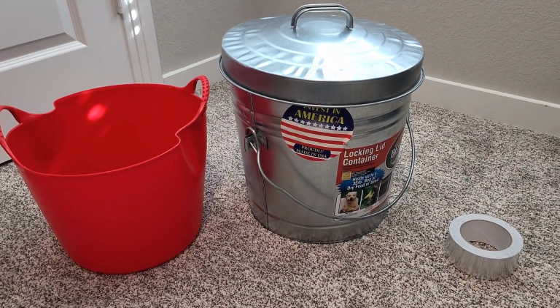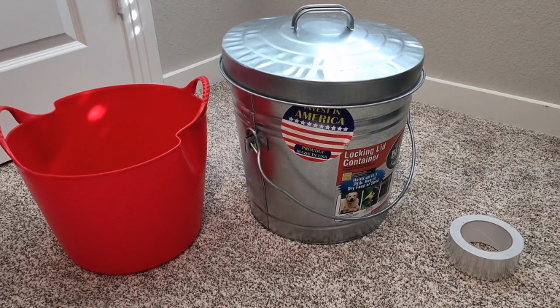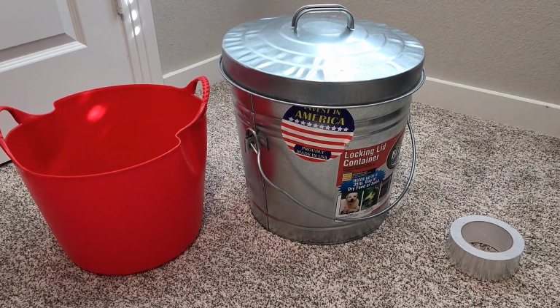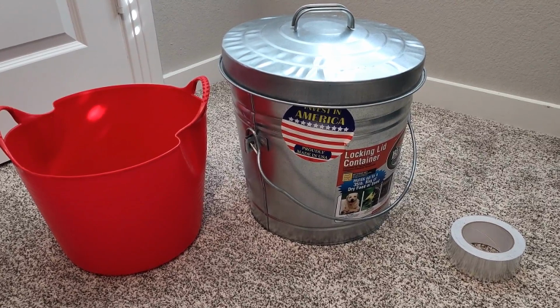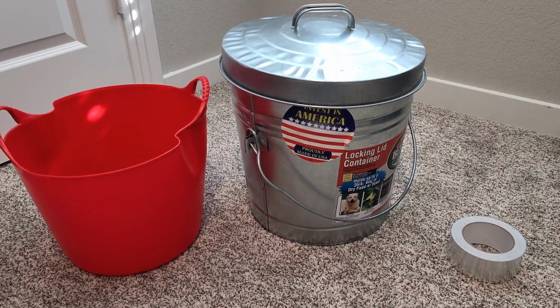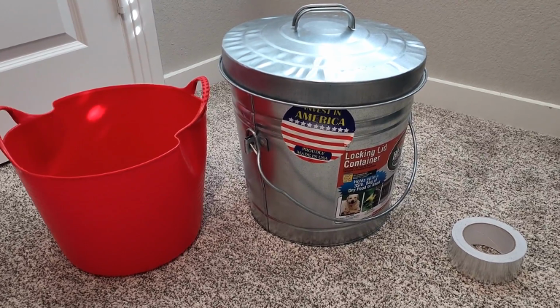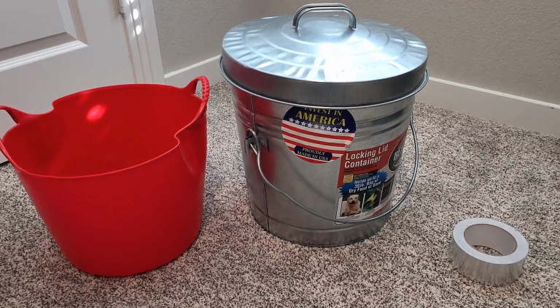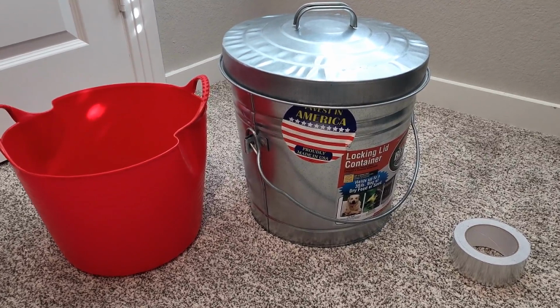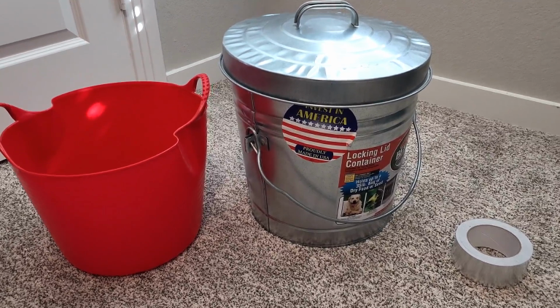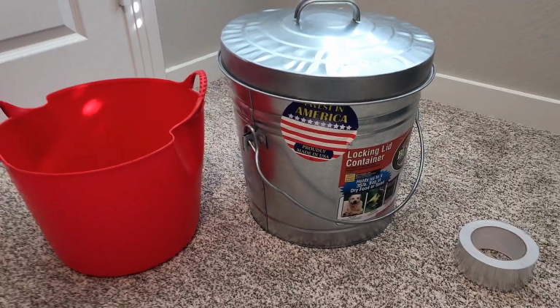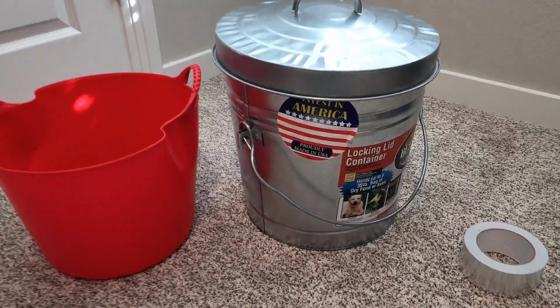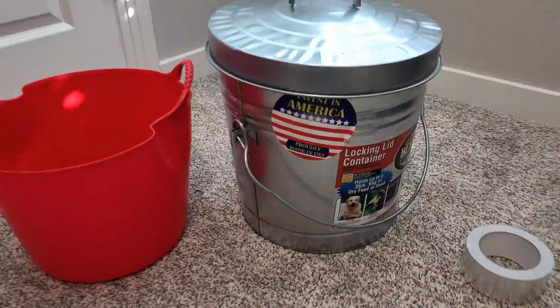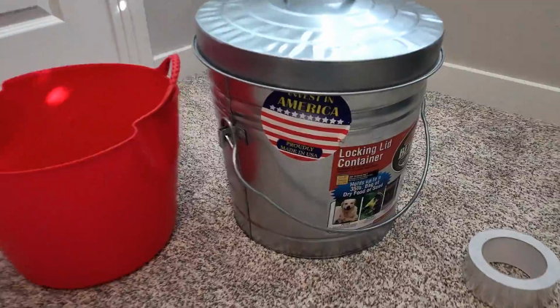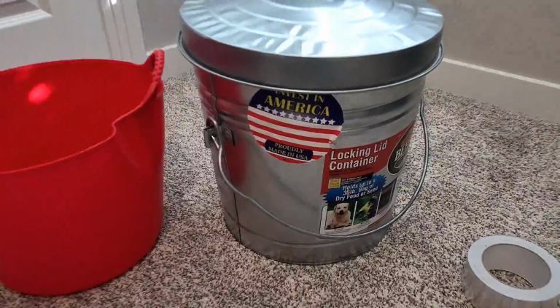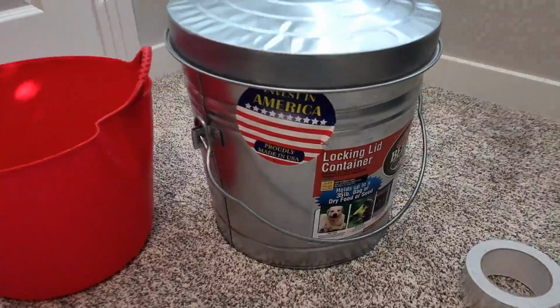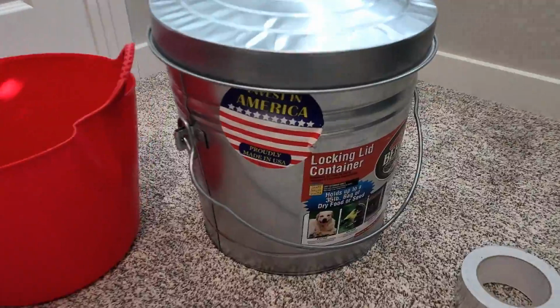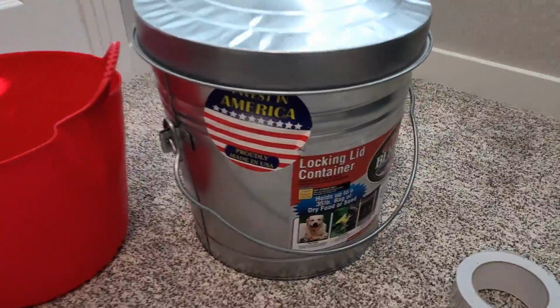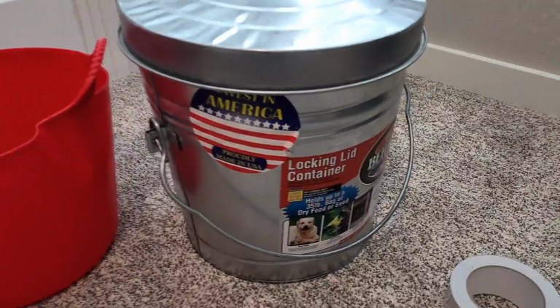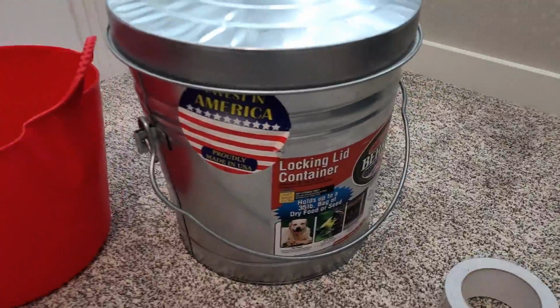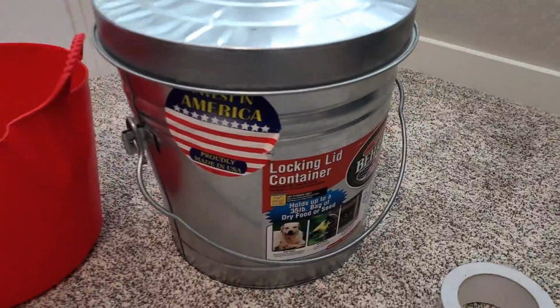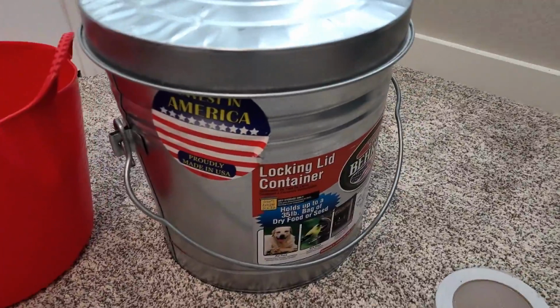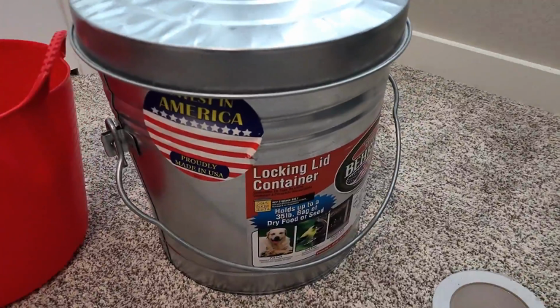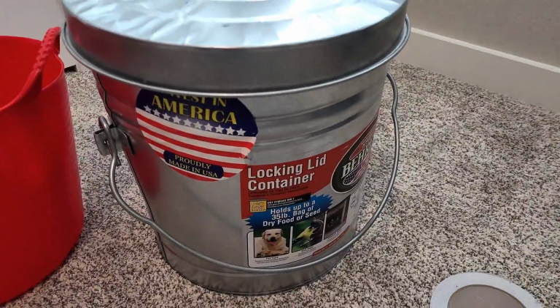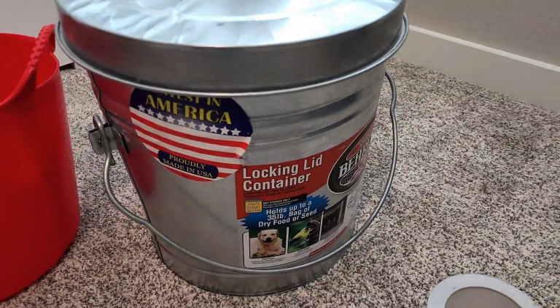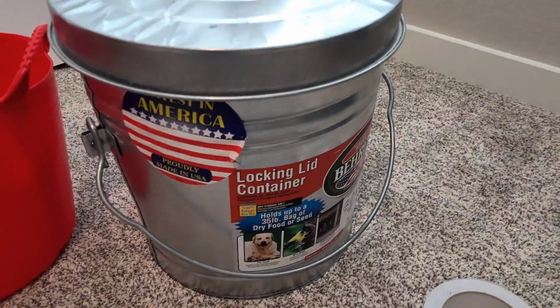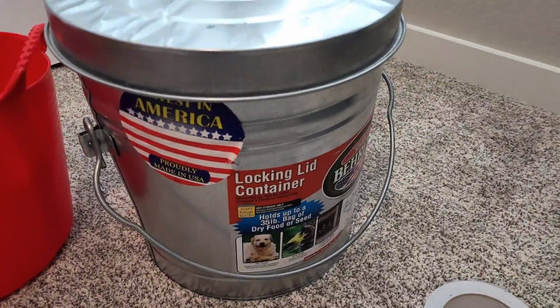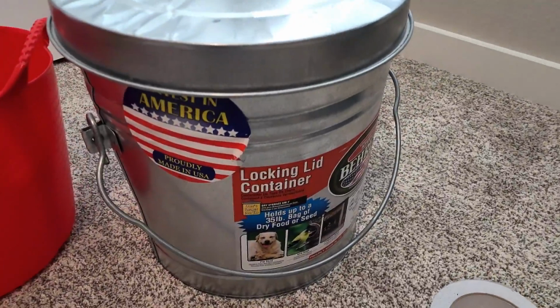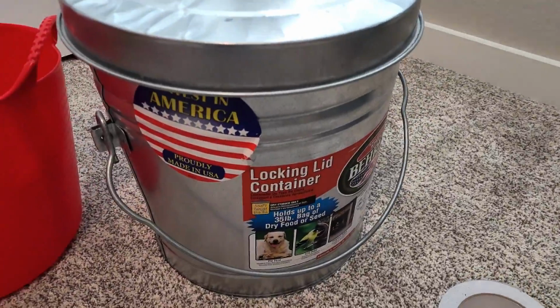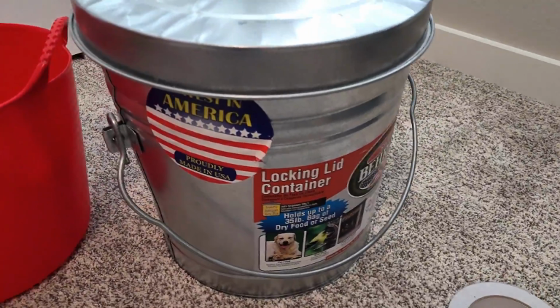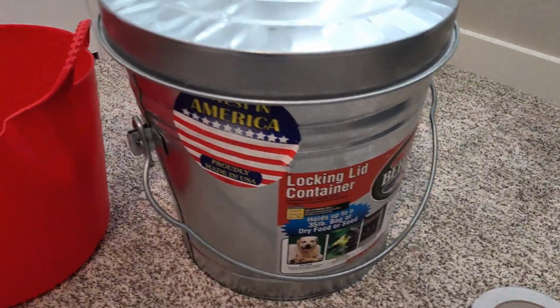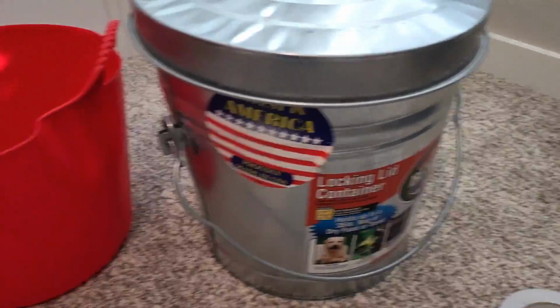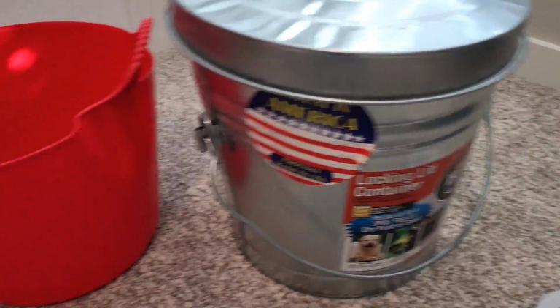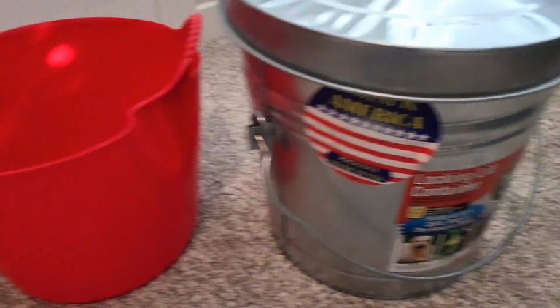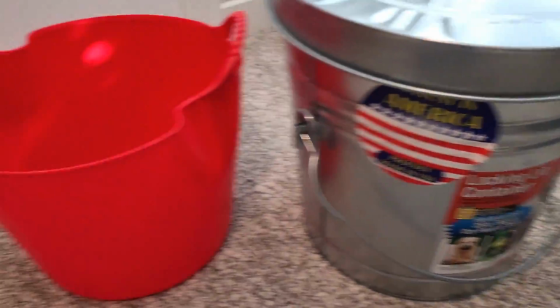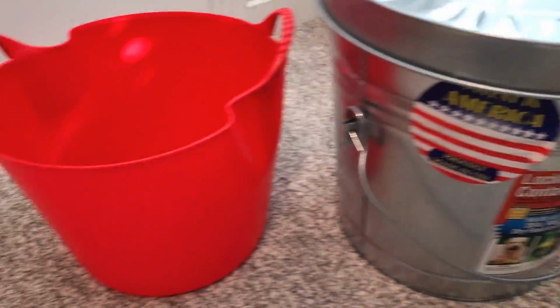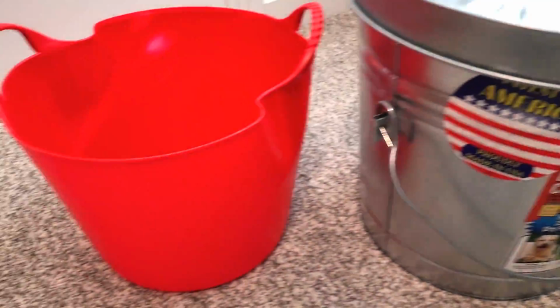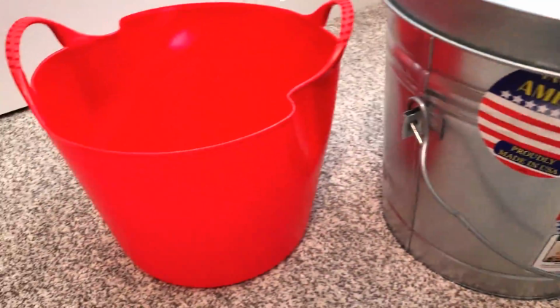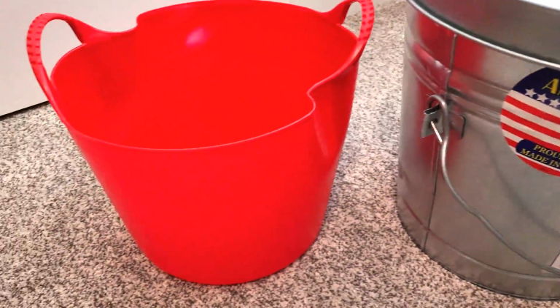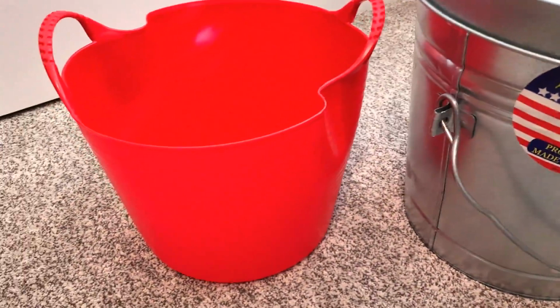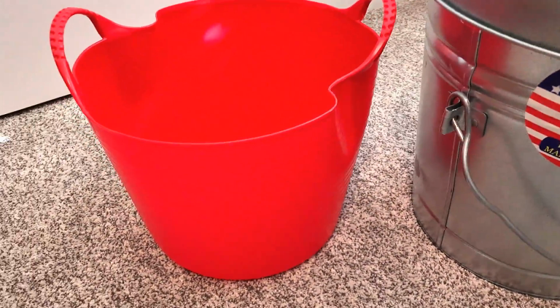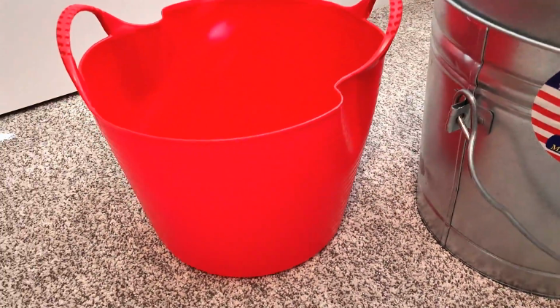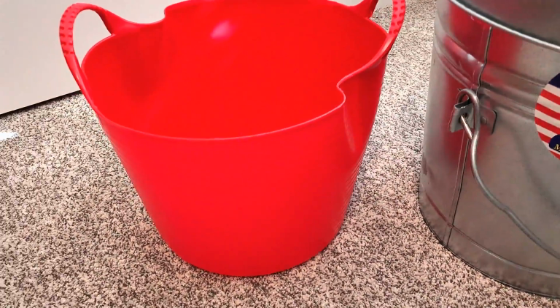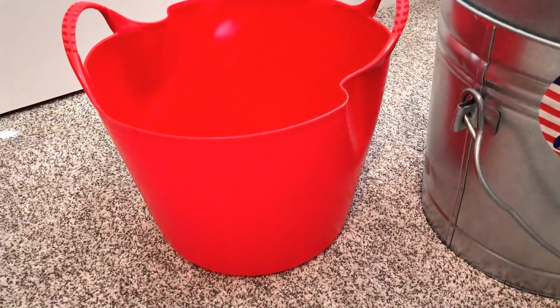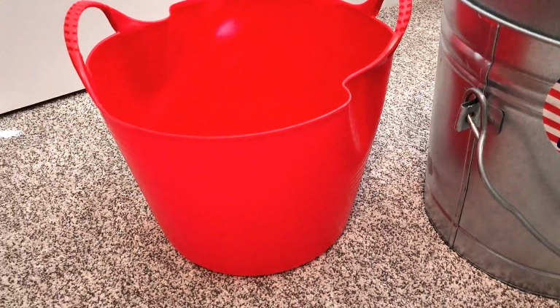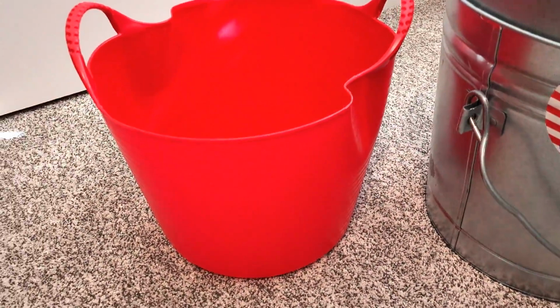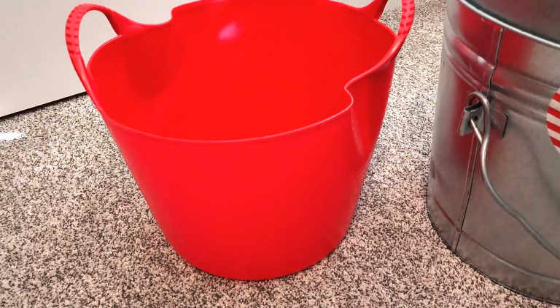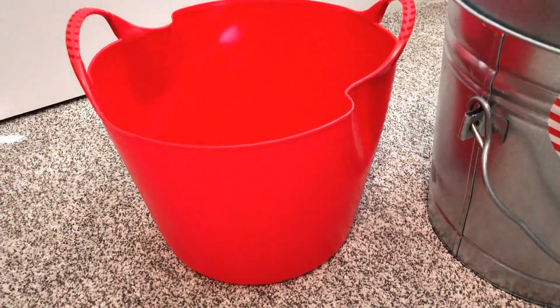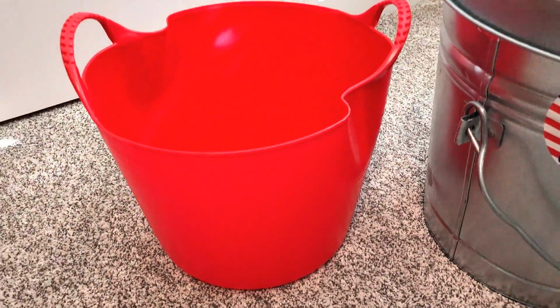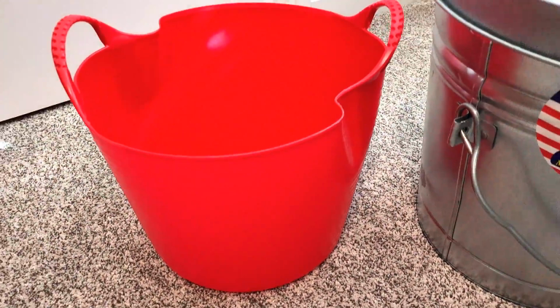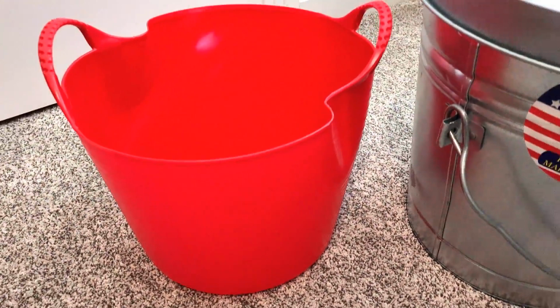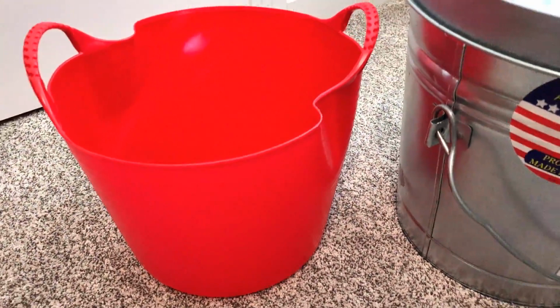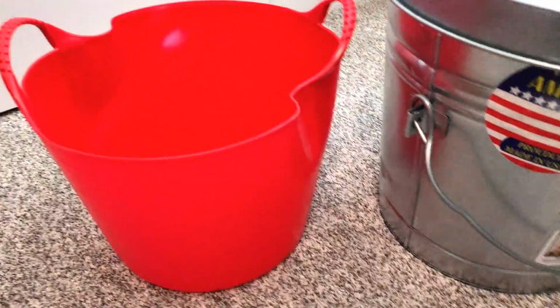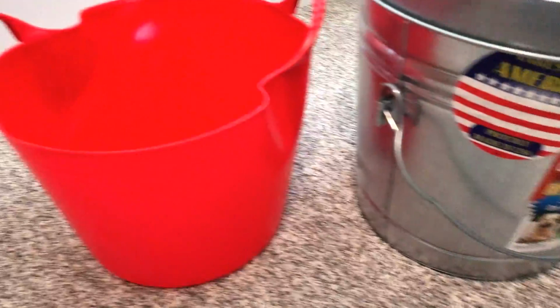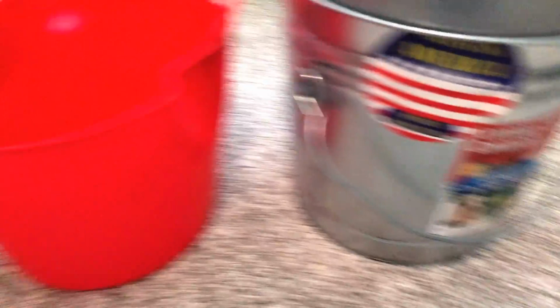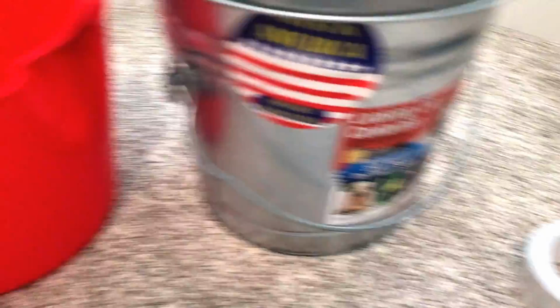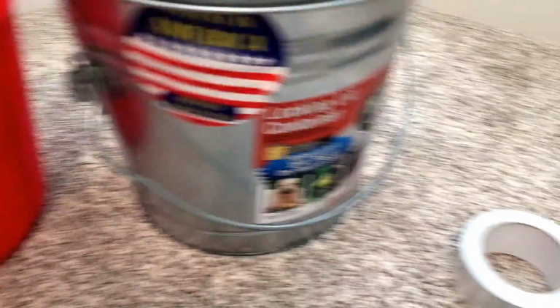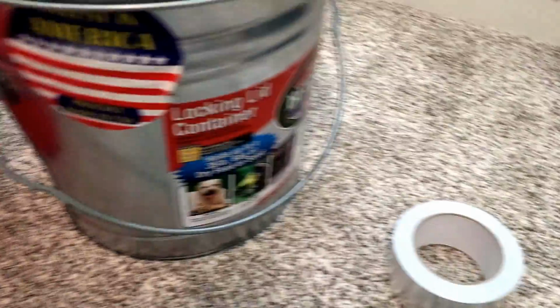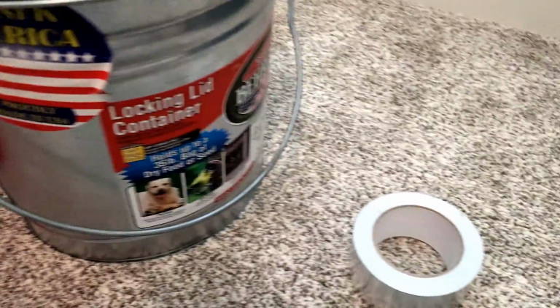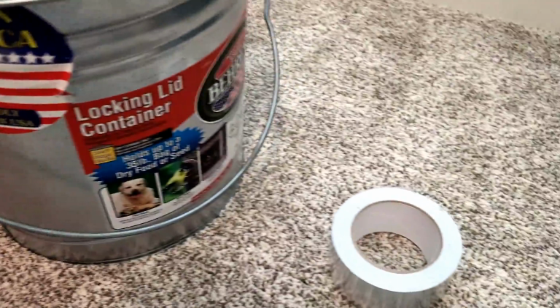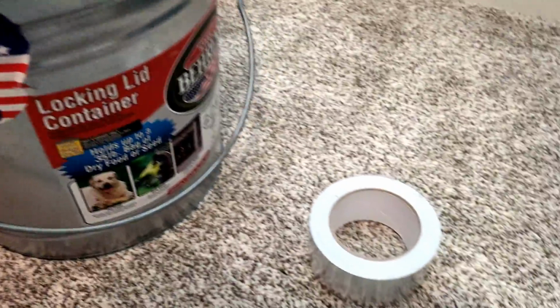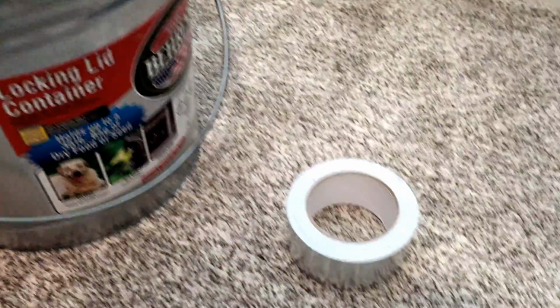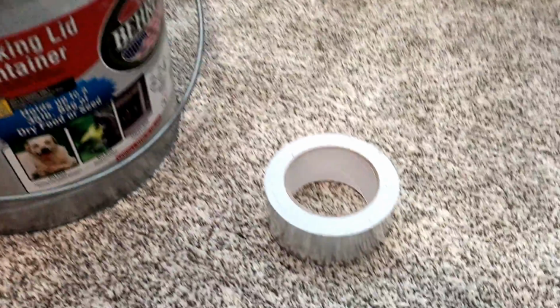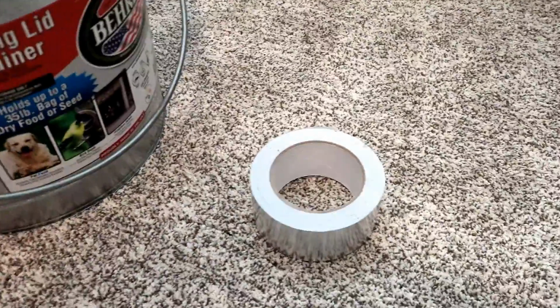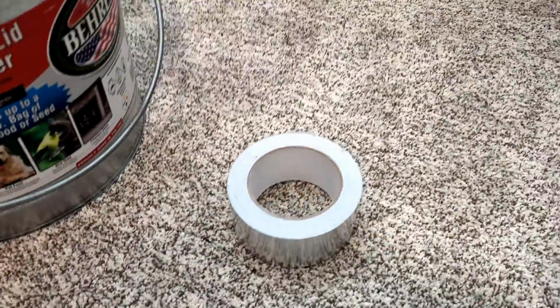For this cage, you need a Barron 6-gallon steel trash can, a Red Gorilla 14-liter plastic tub, and some aluminum tape.